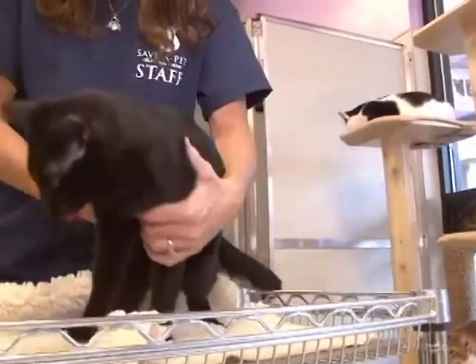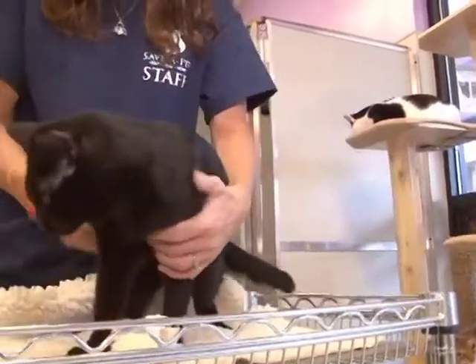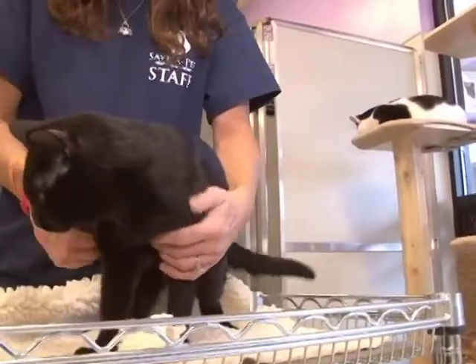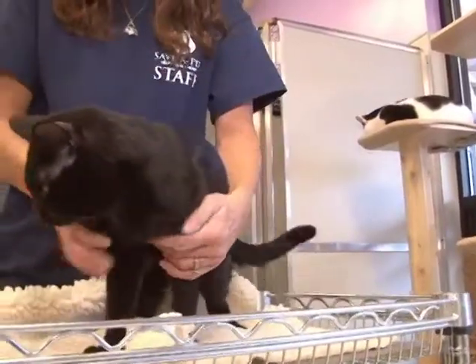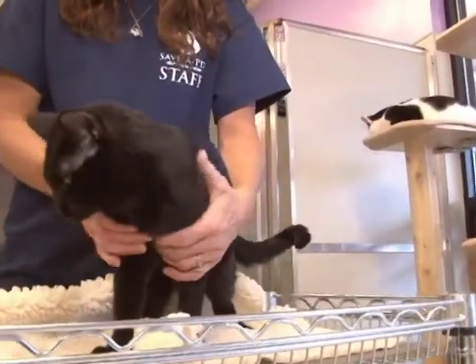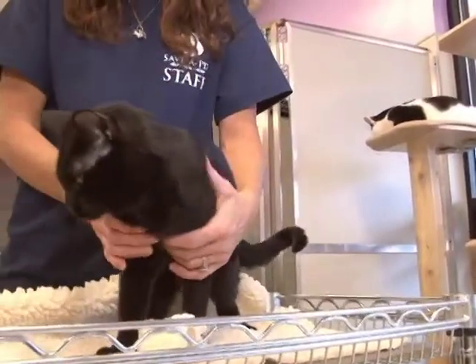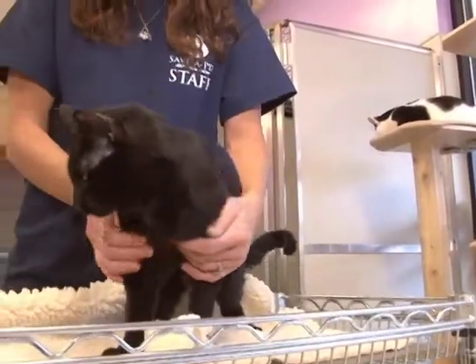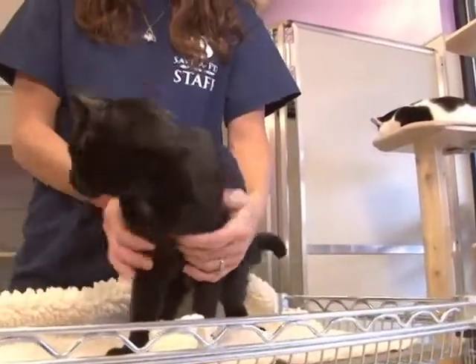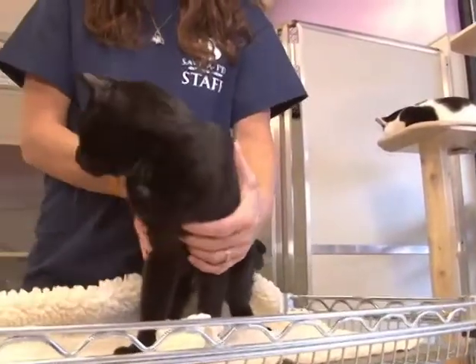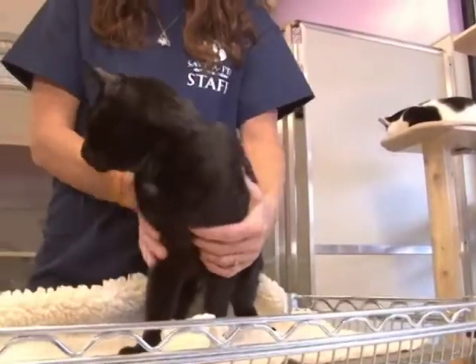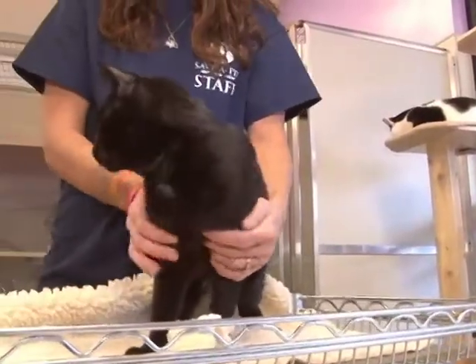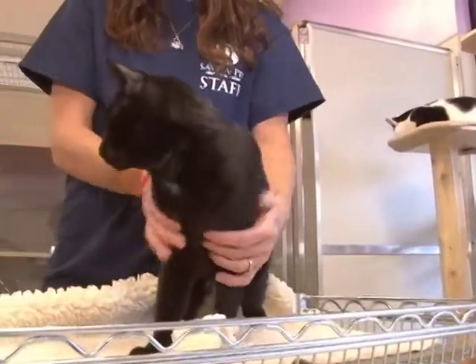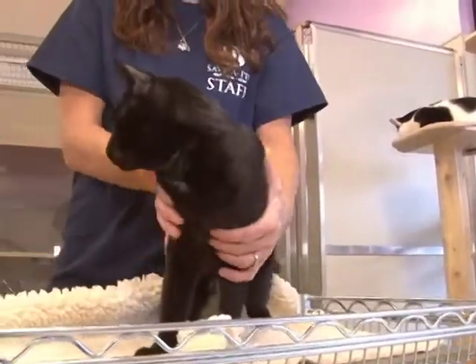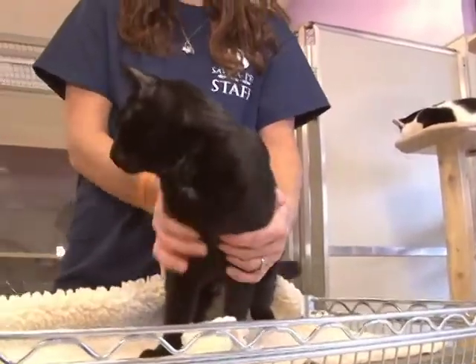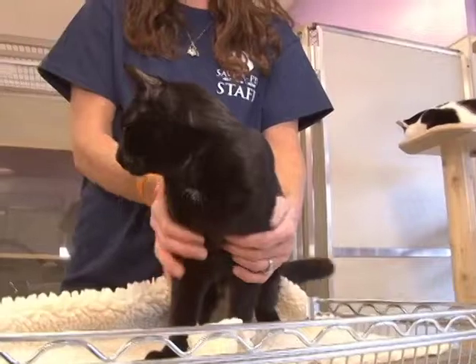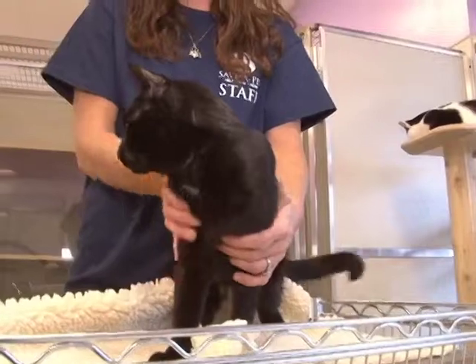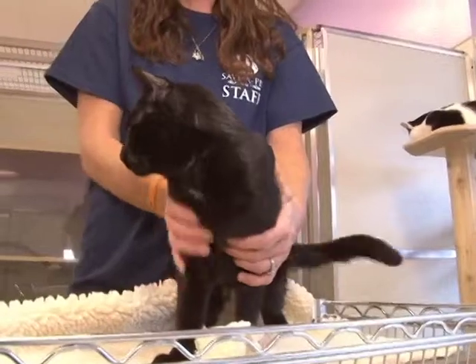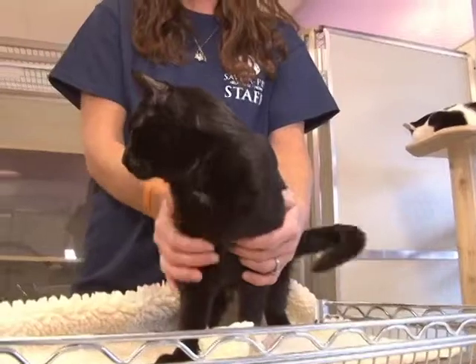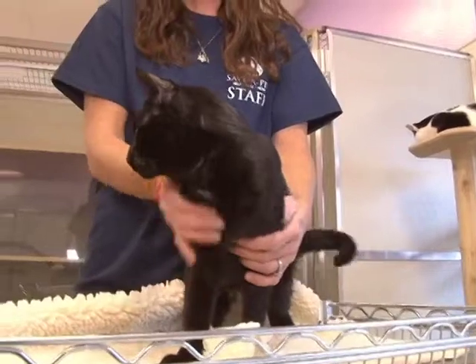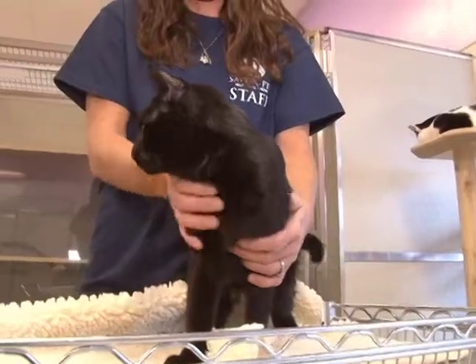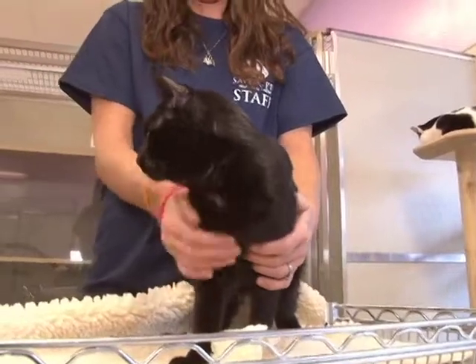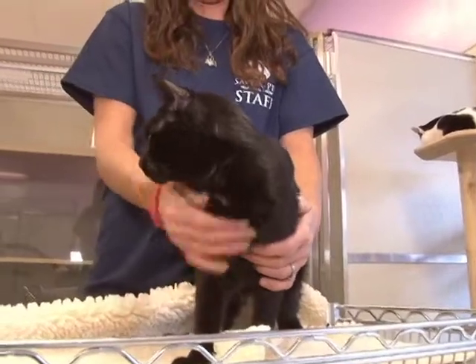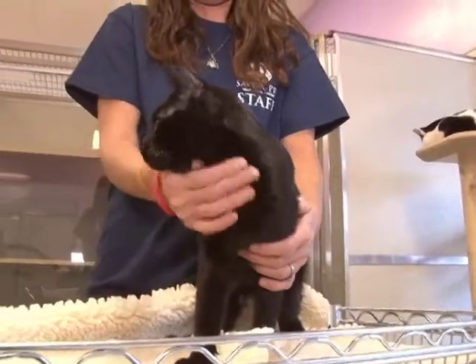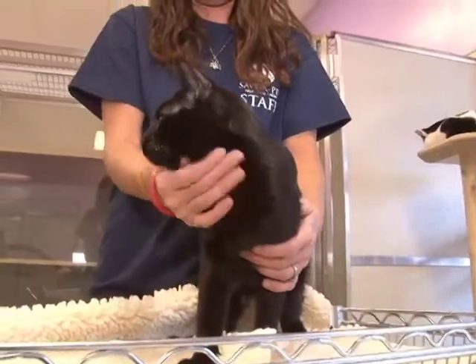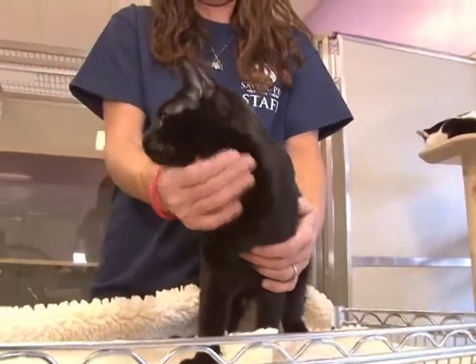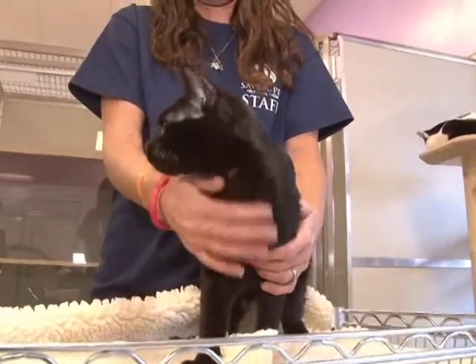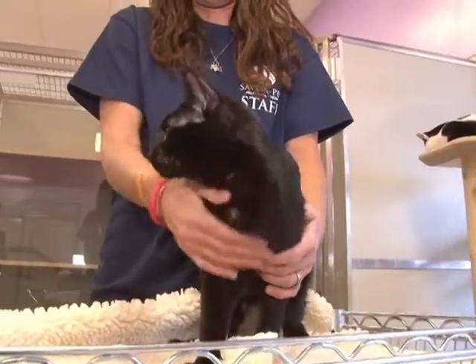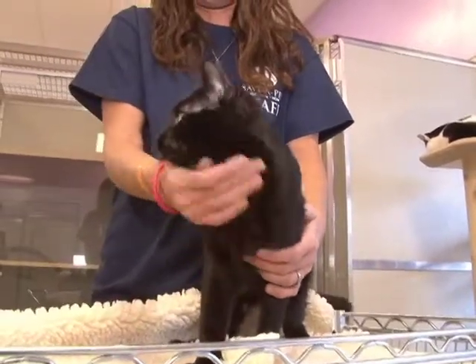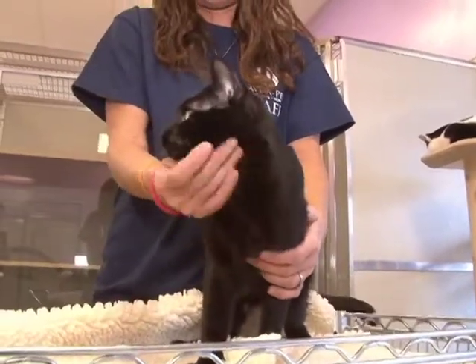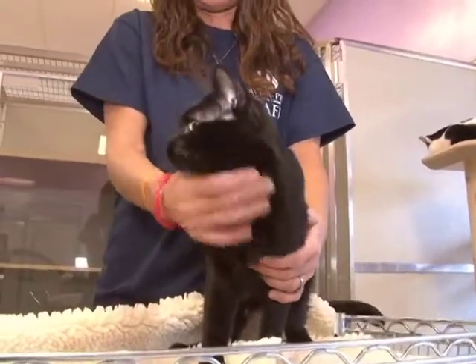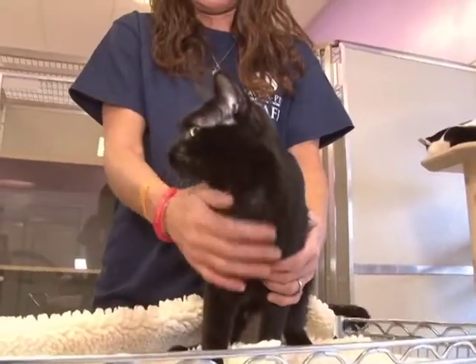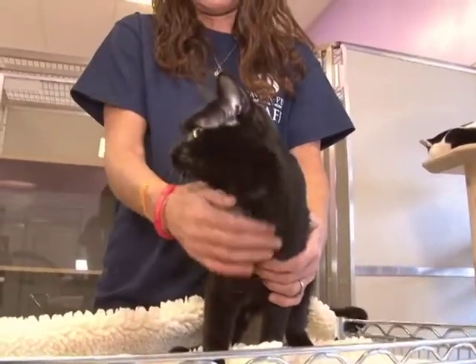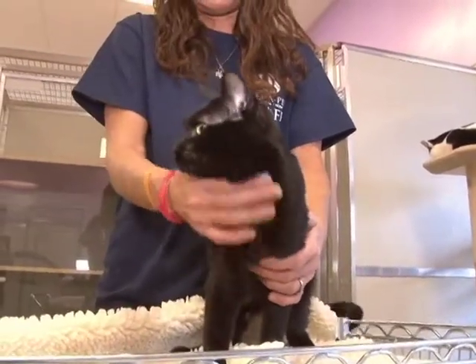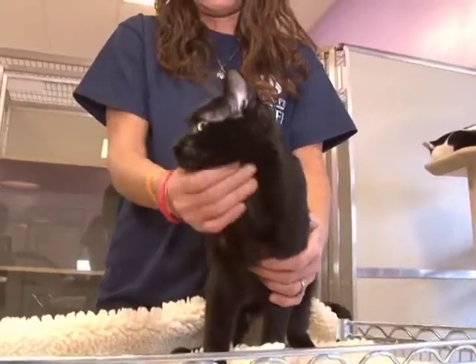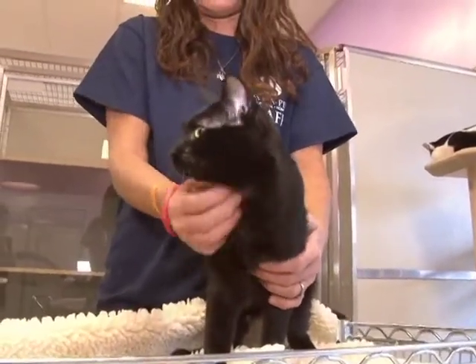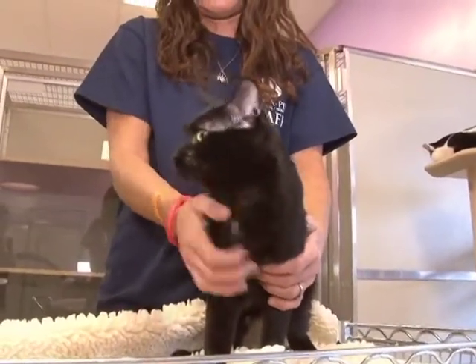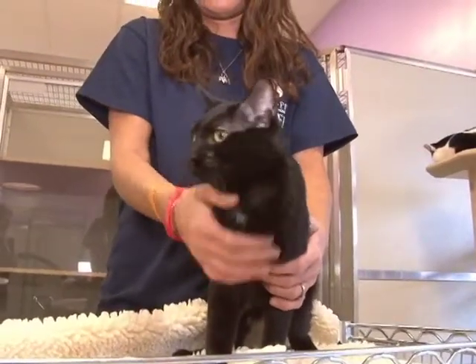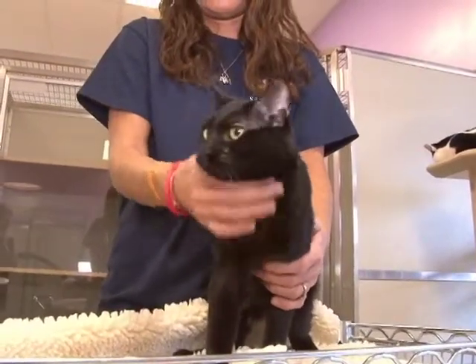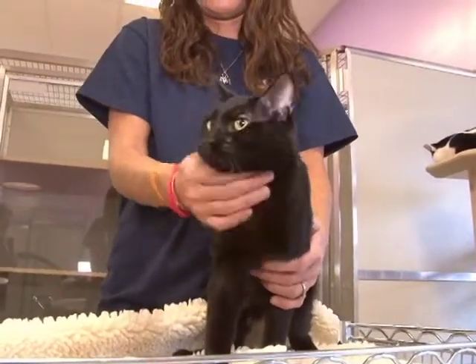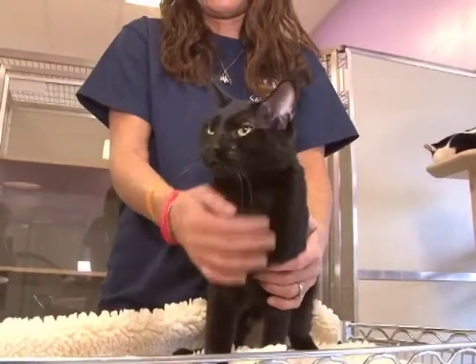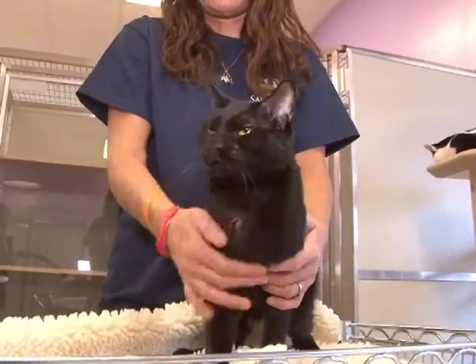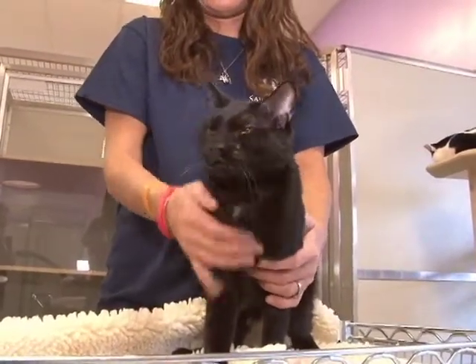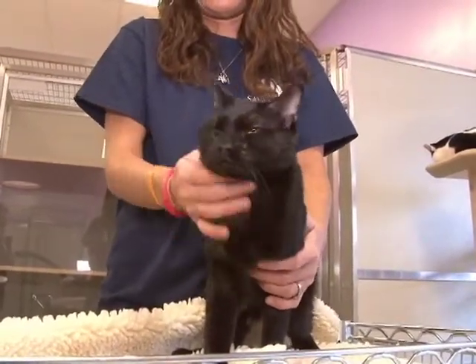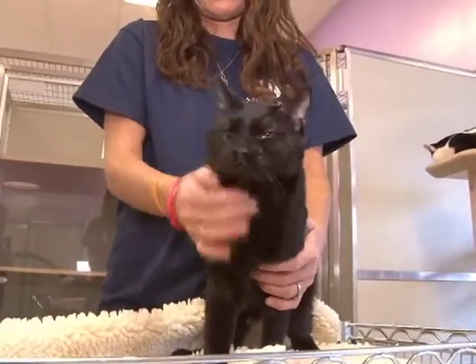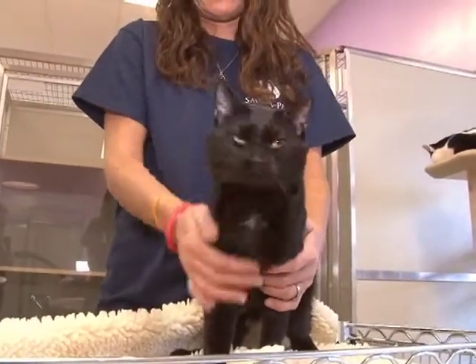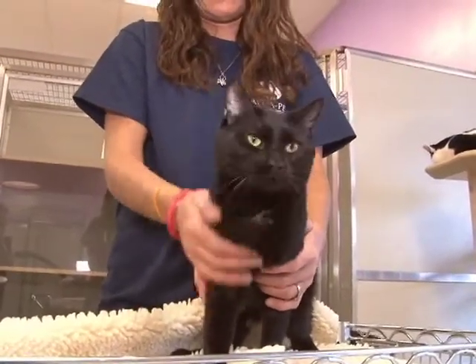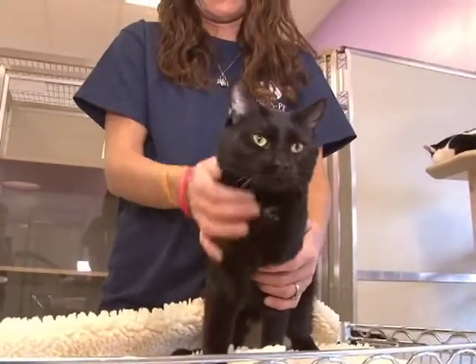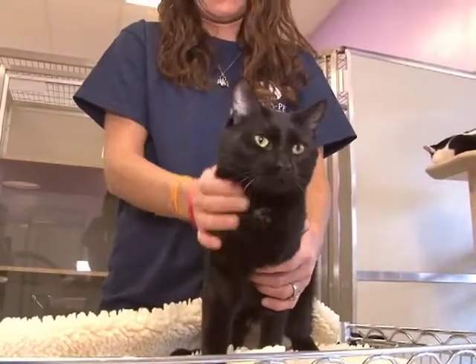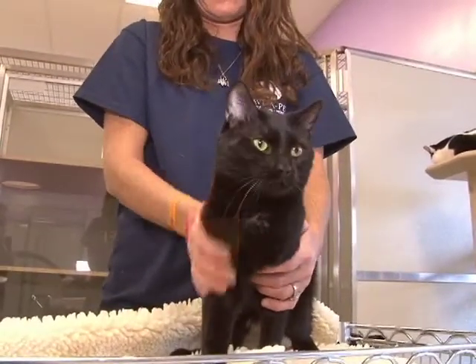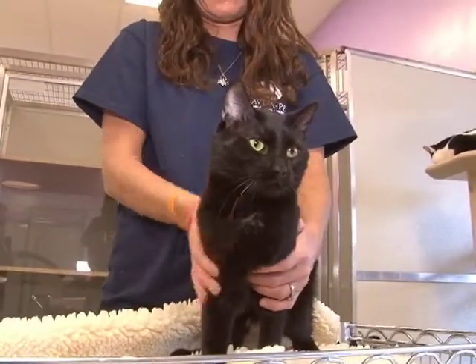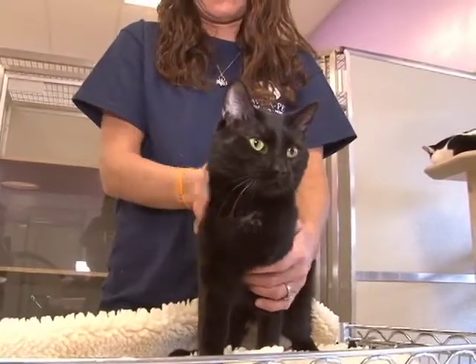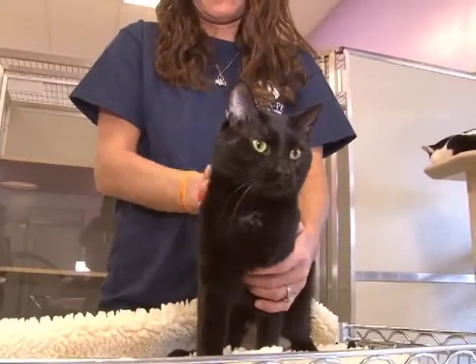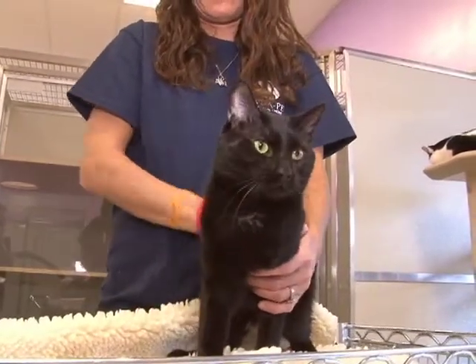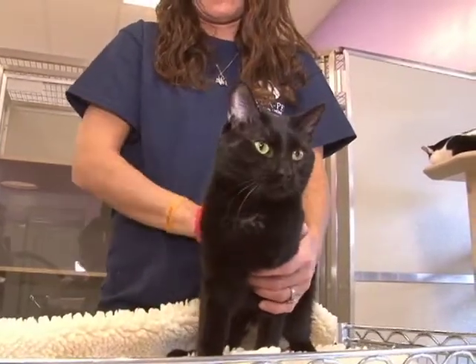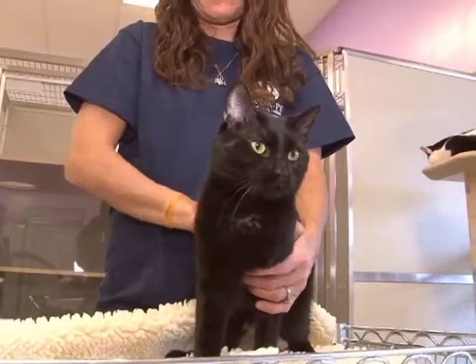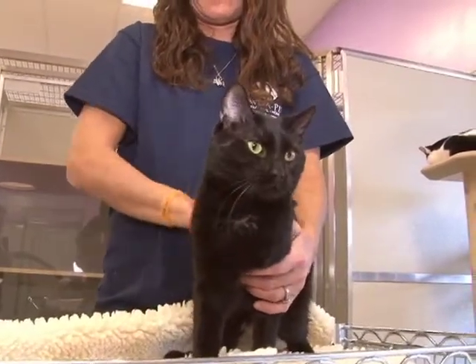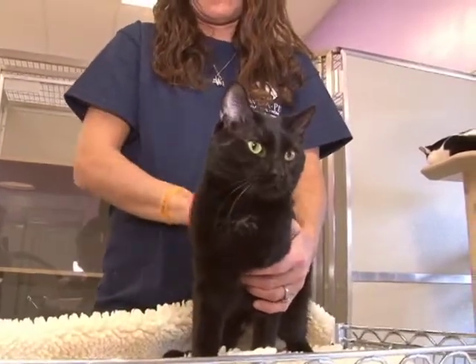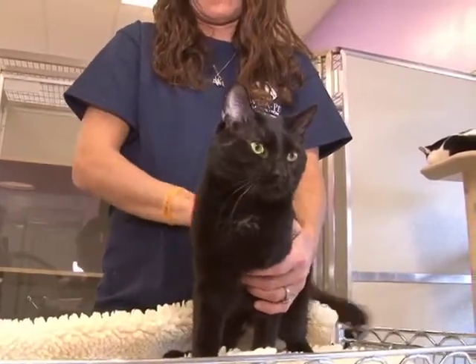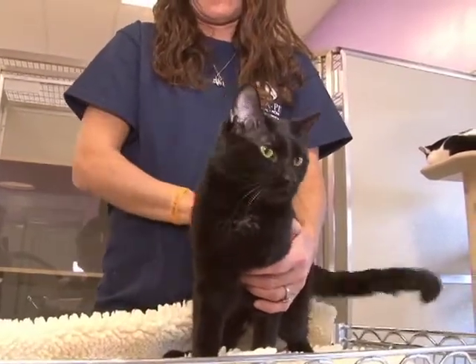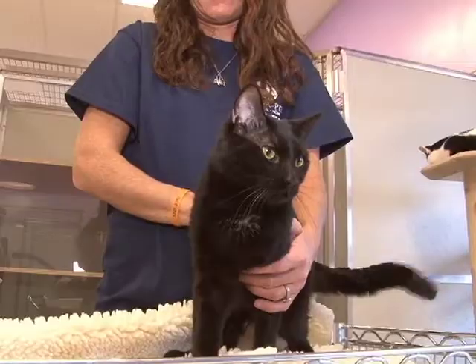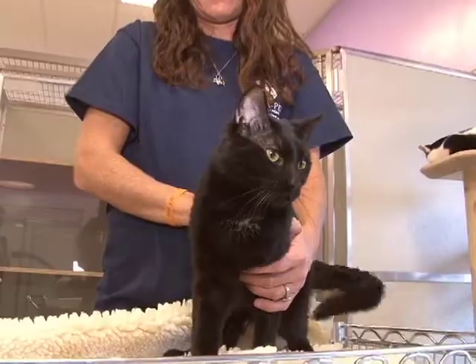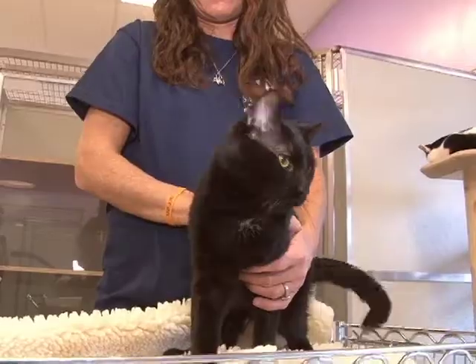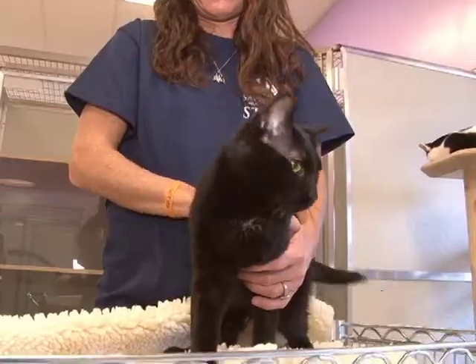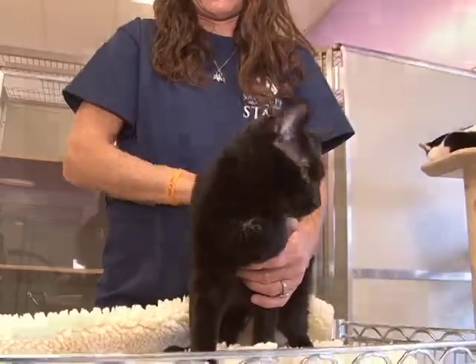So if you want your own pocket panther, your own miniature big black cat, come take a look at Stewie. He is an absolute love.